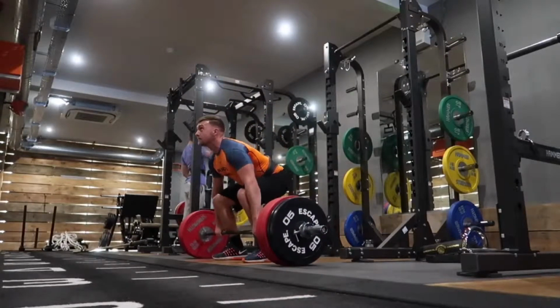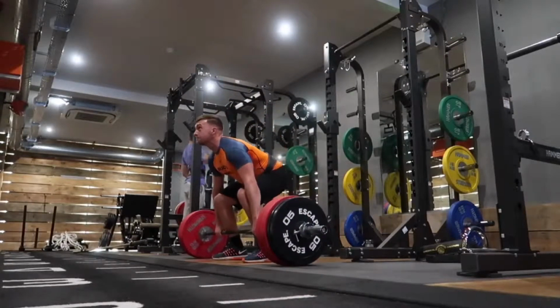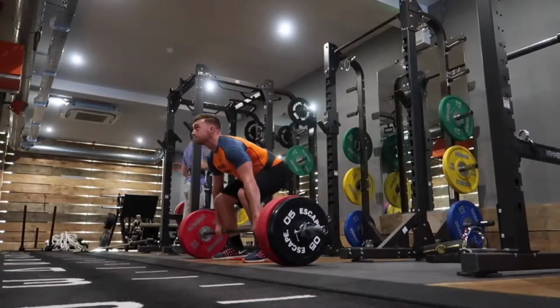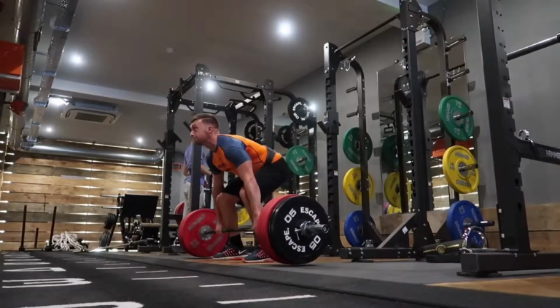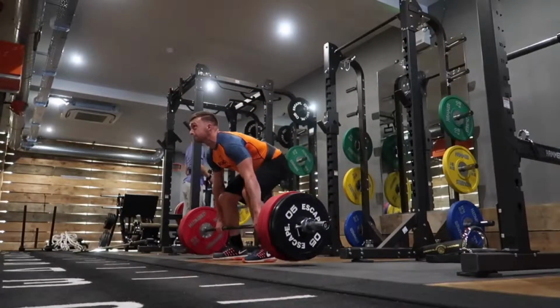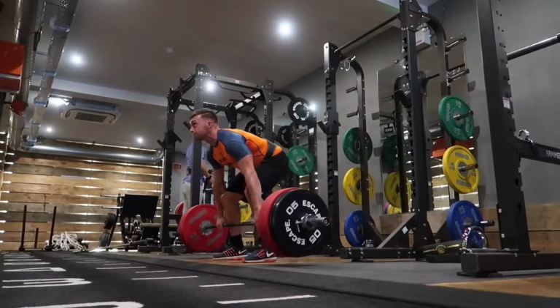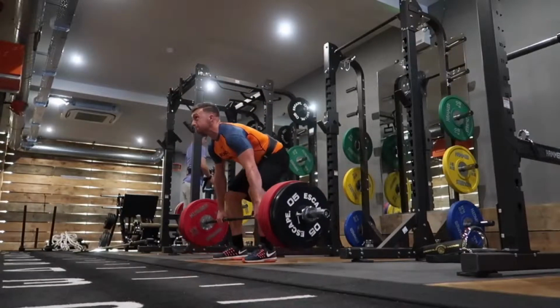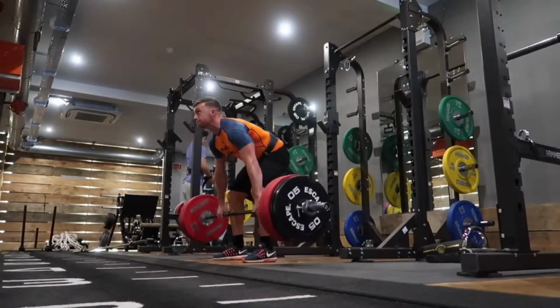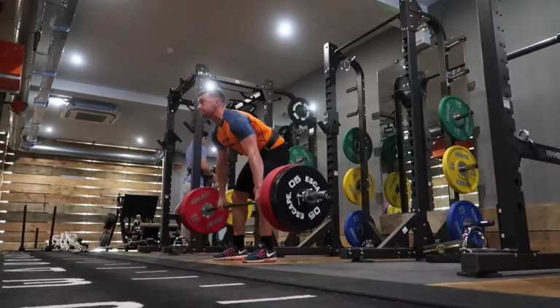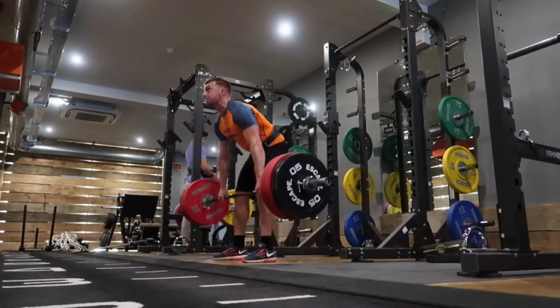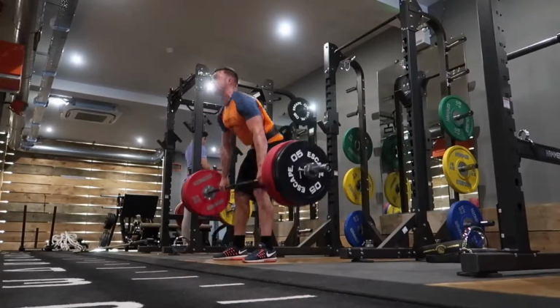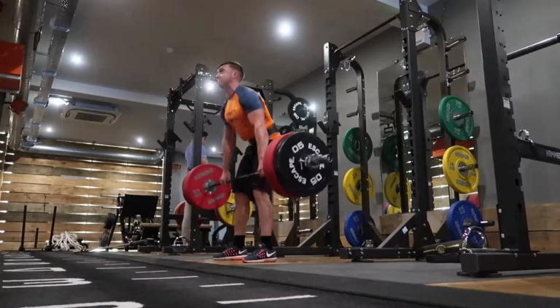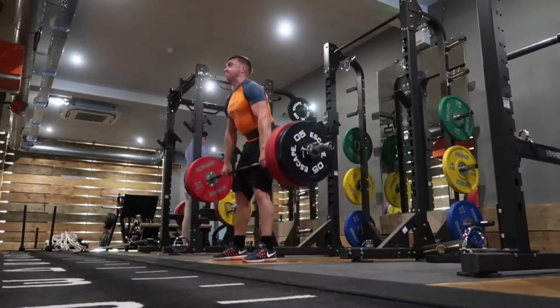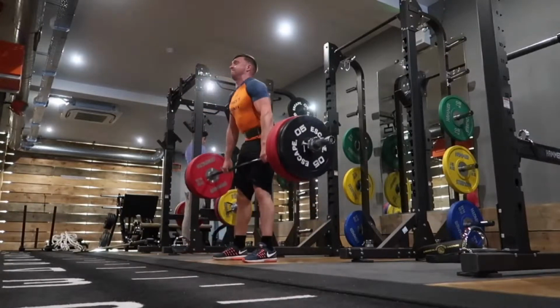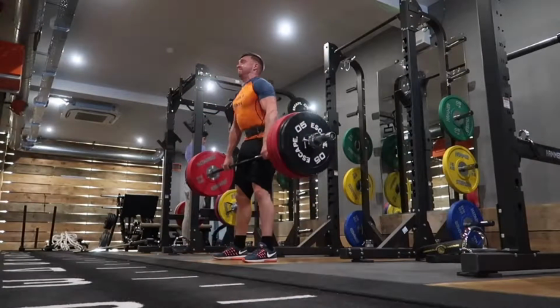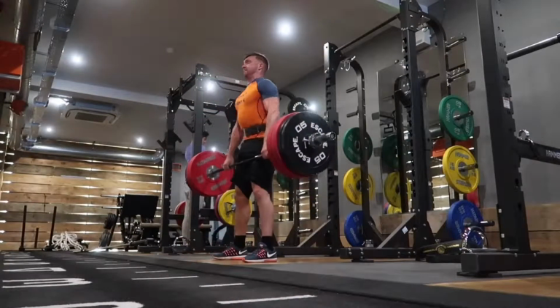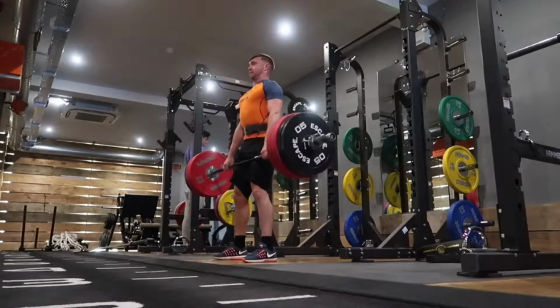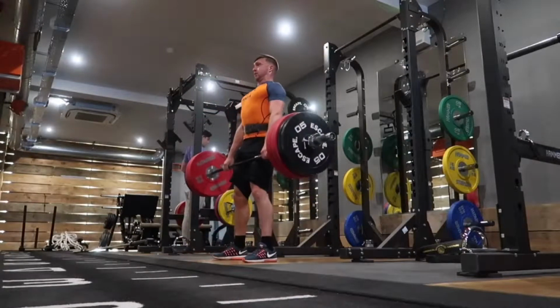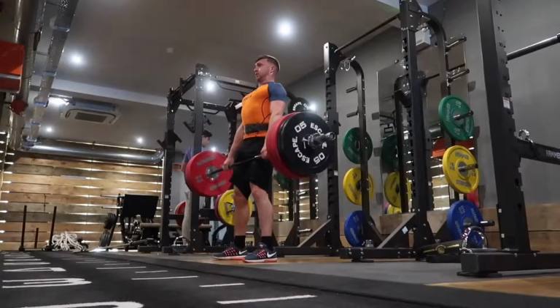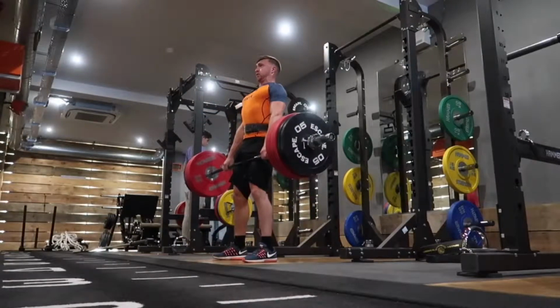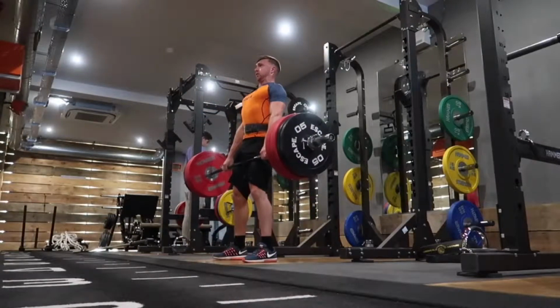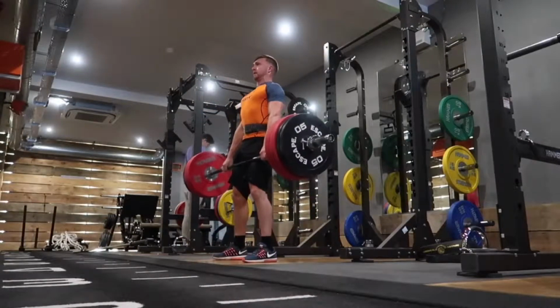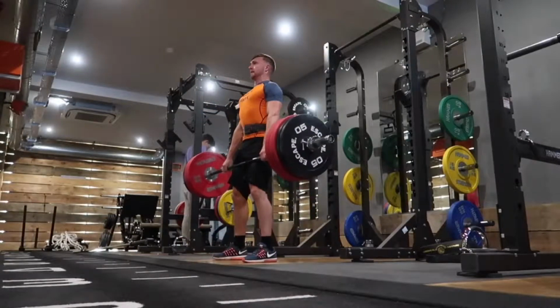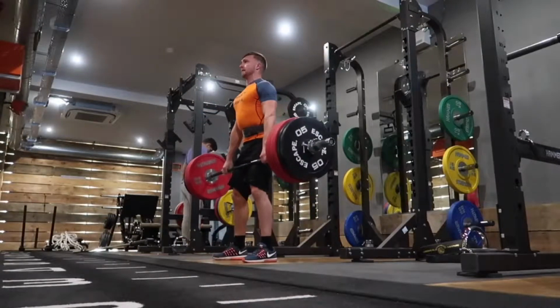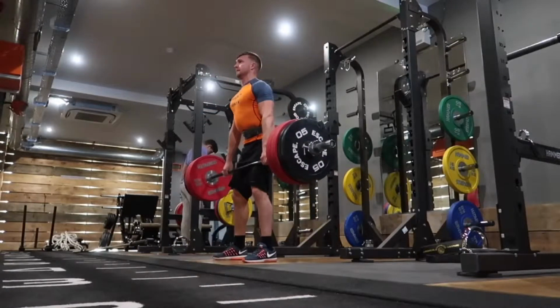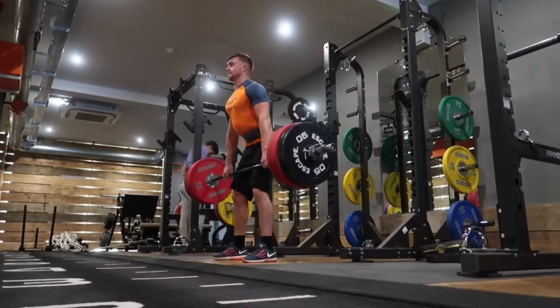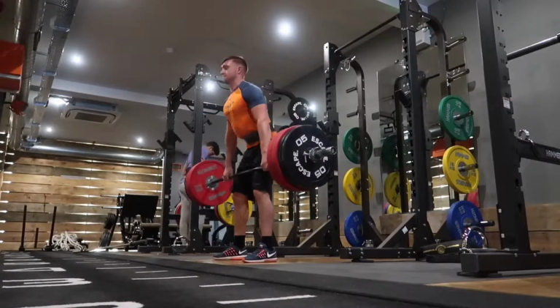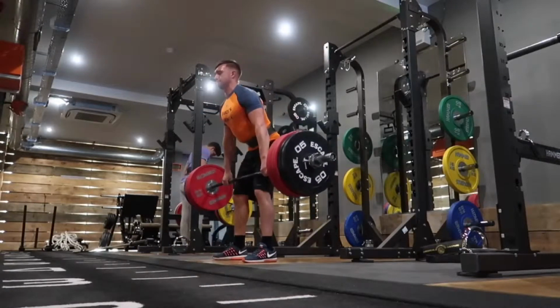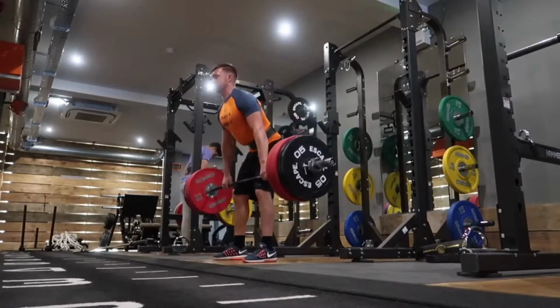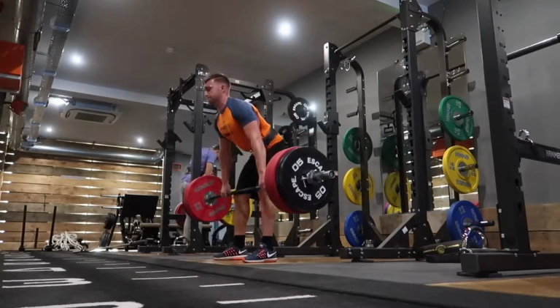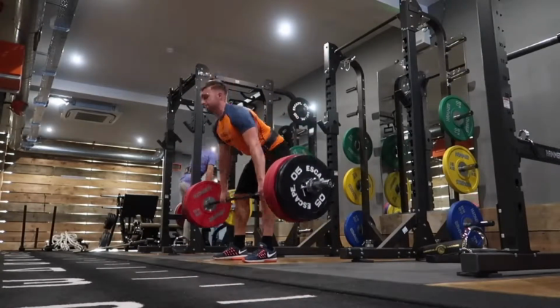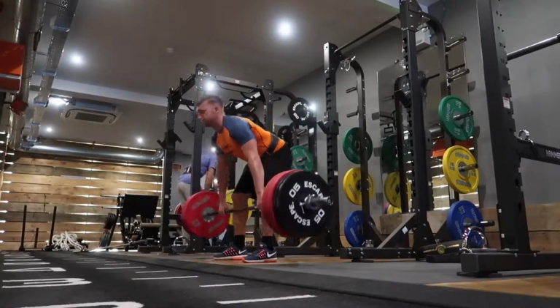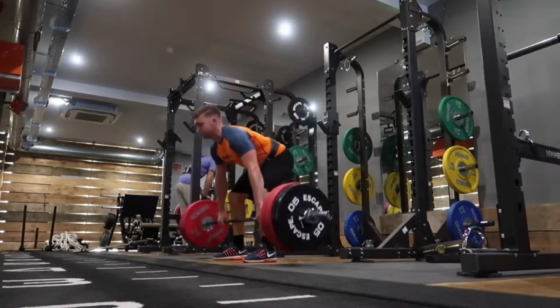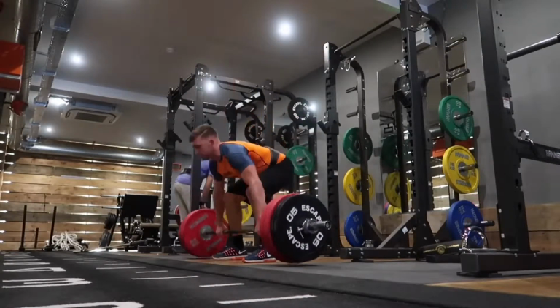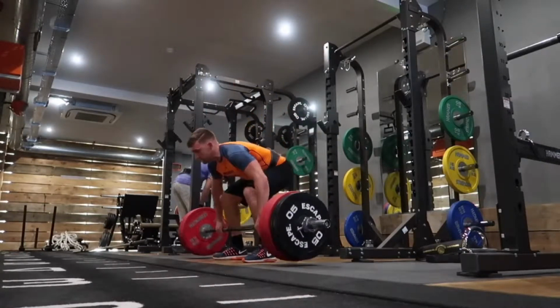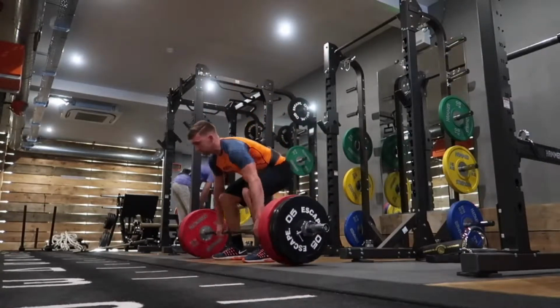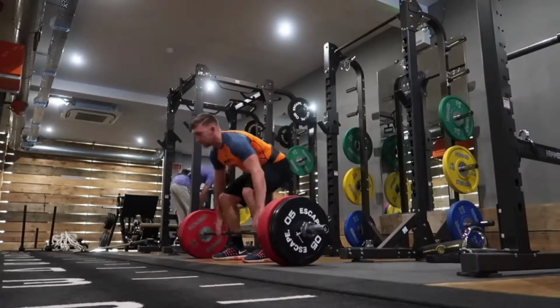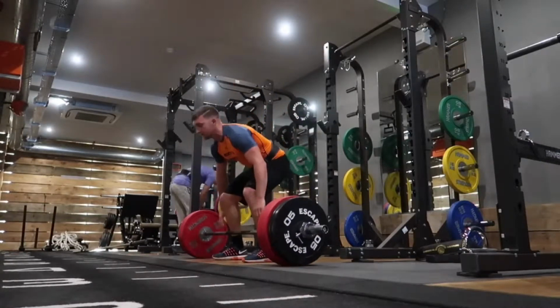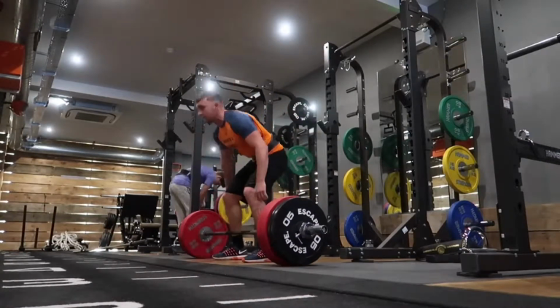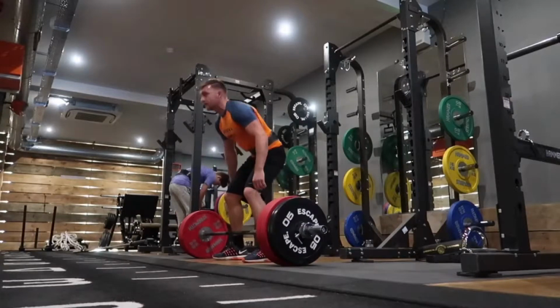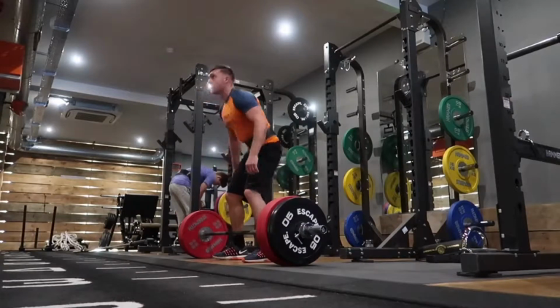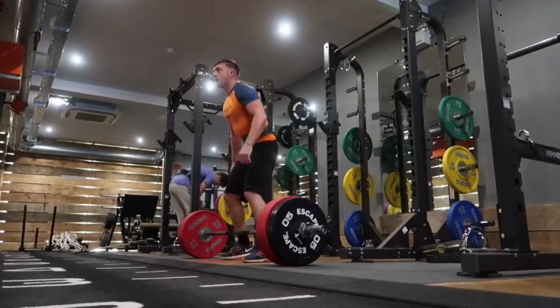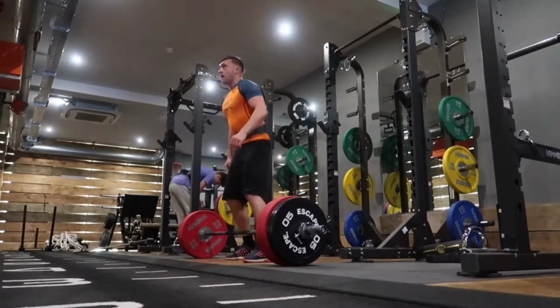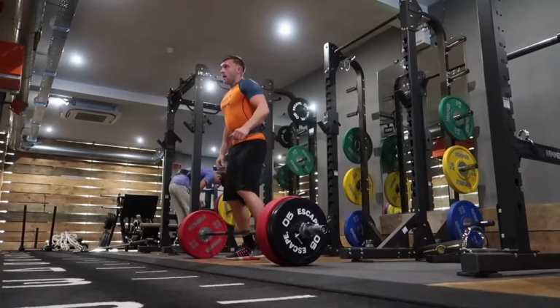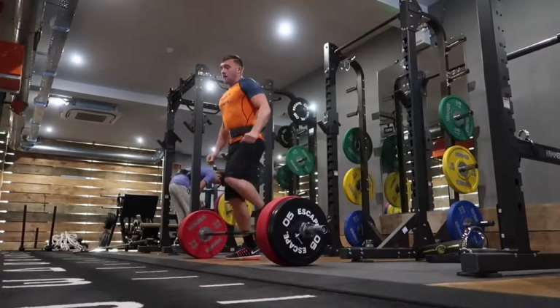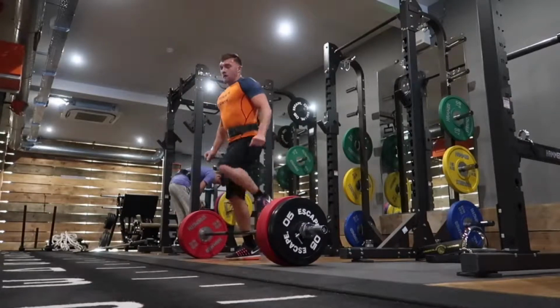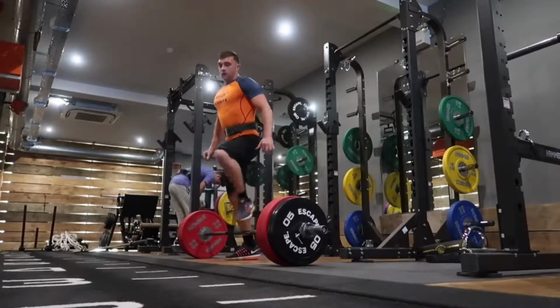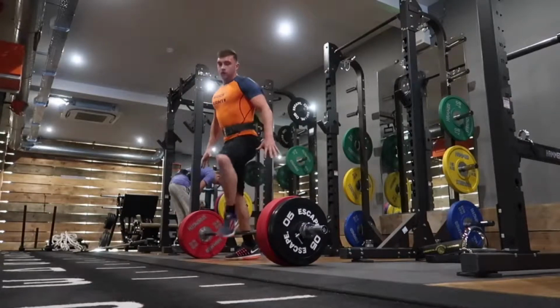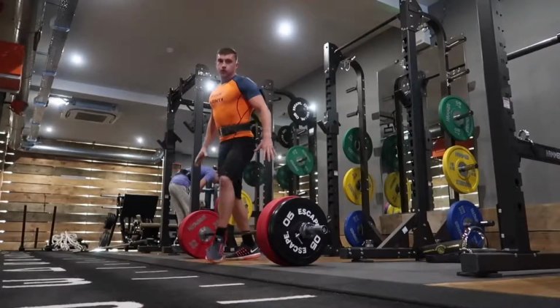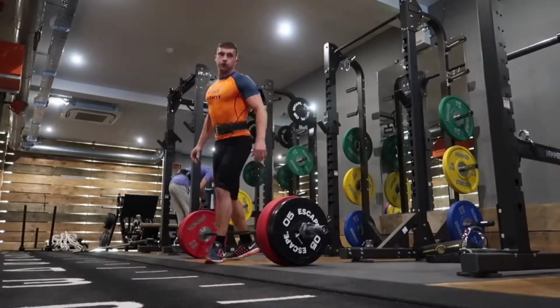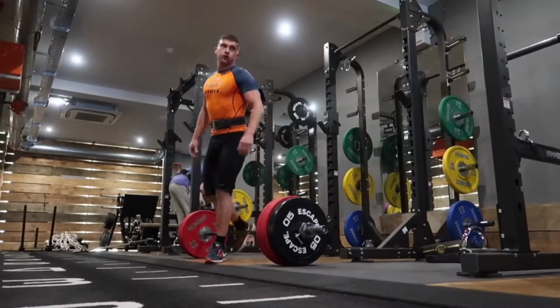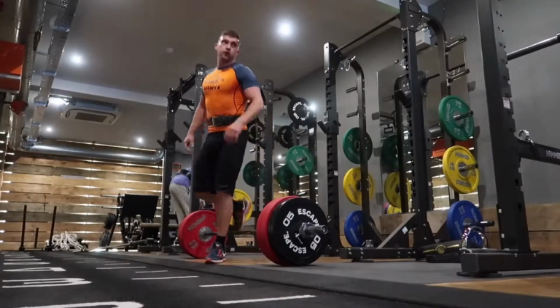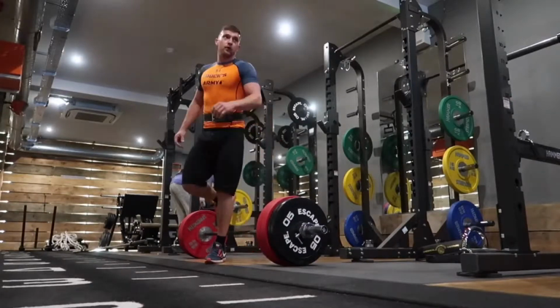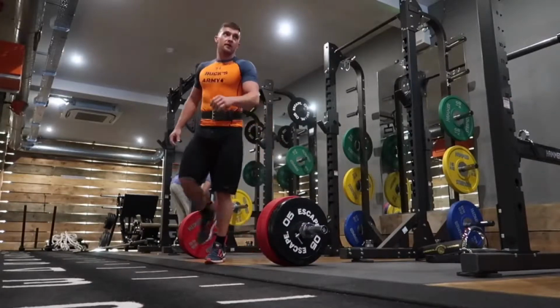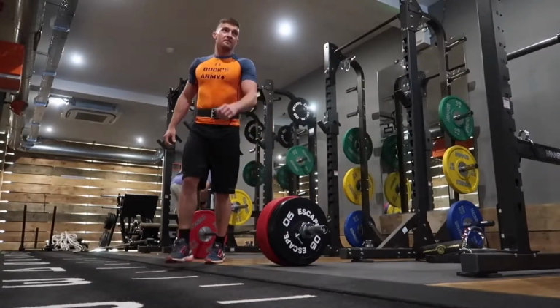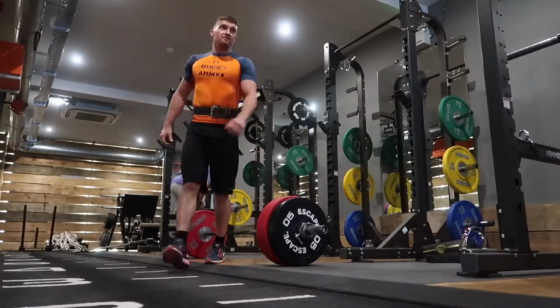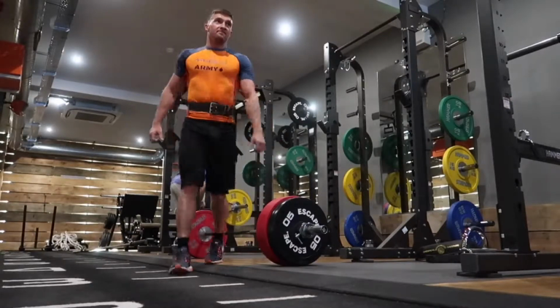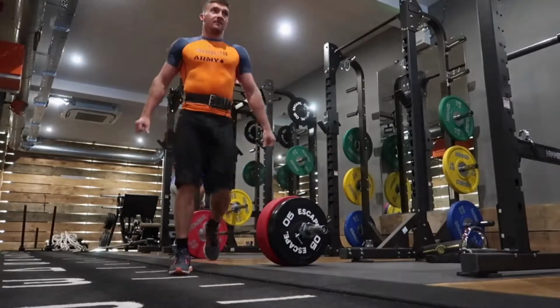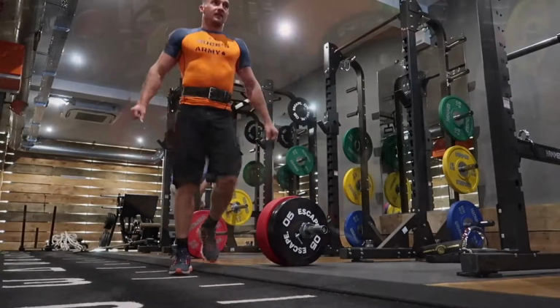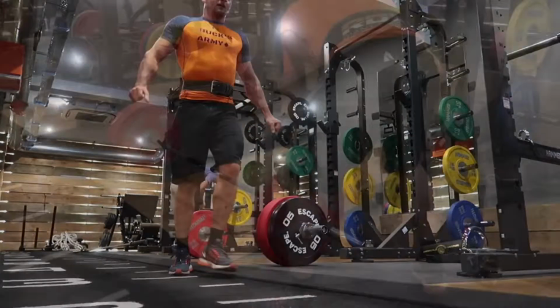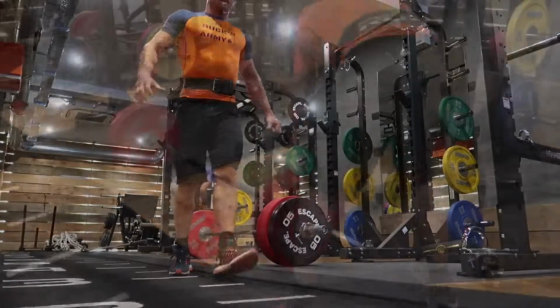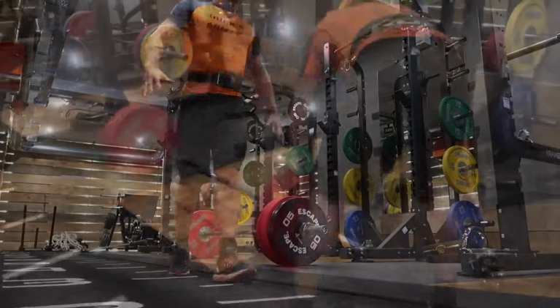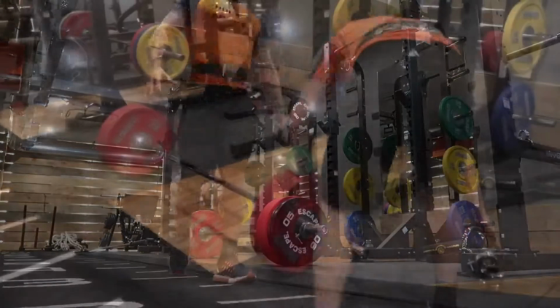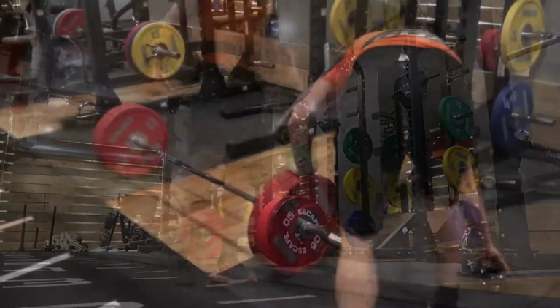I do all sorts of other different training and I'm going to do videos to cover each different type of training I do.